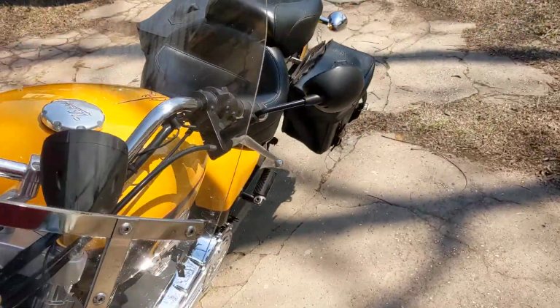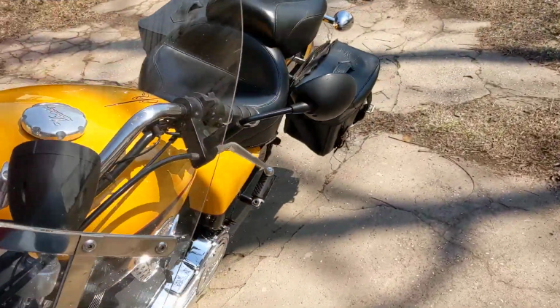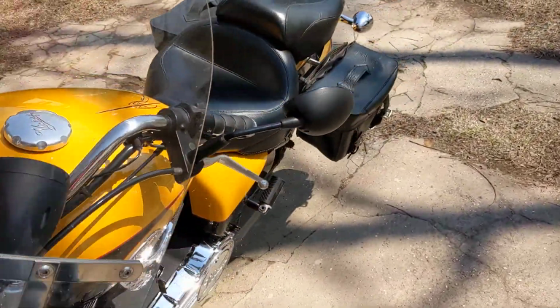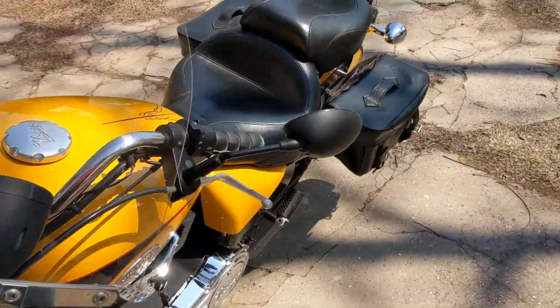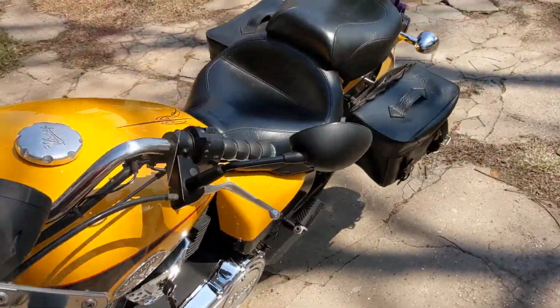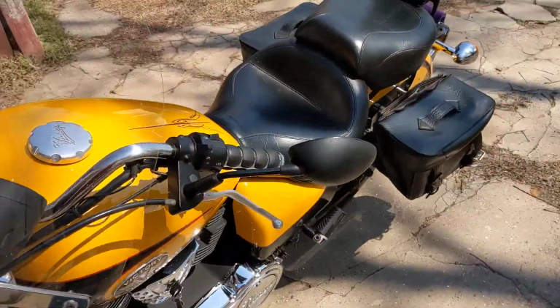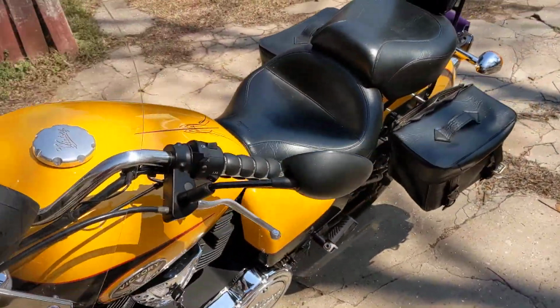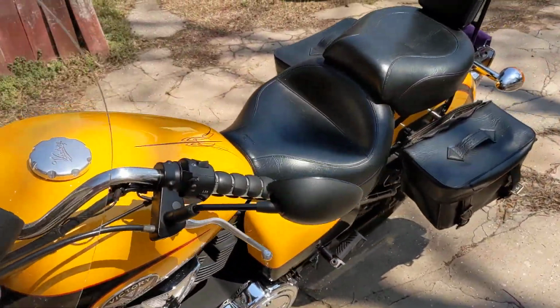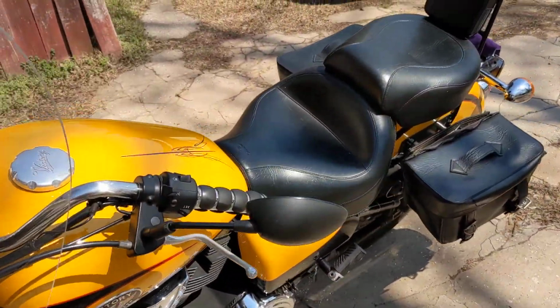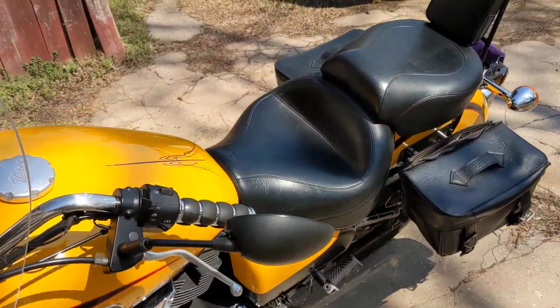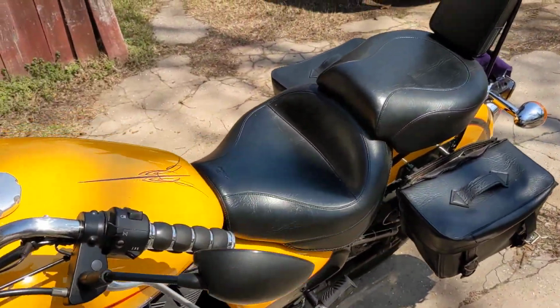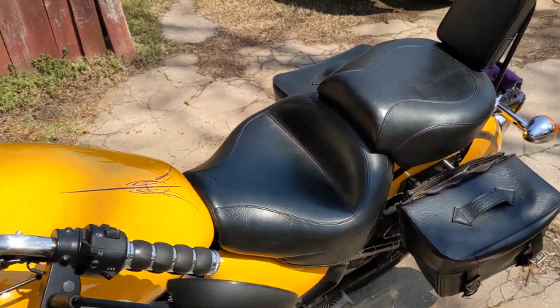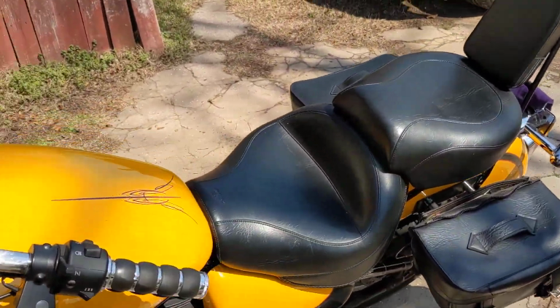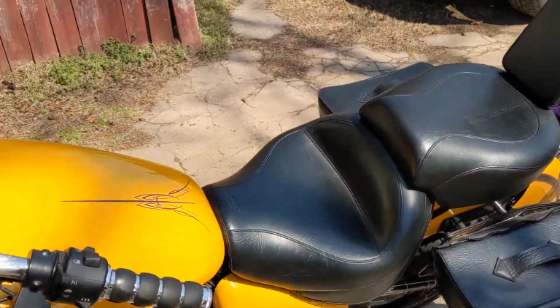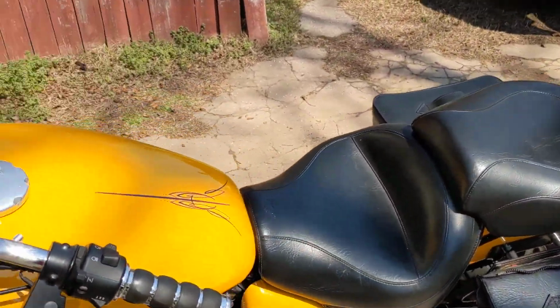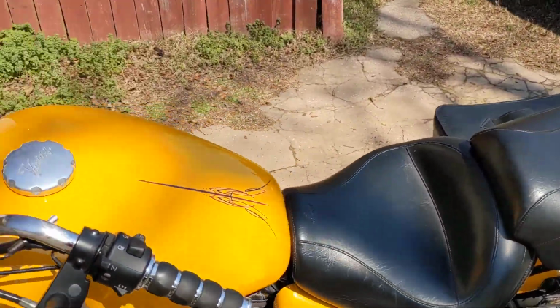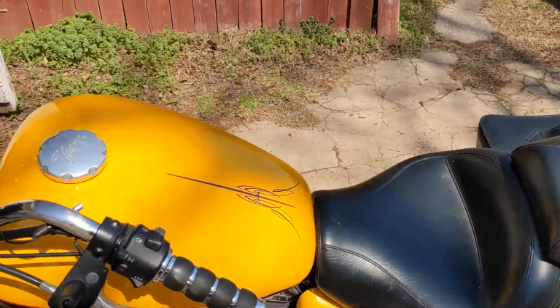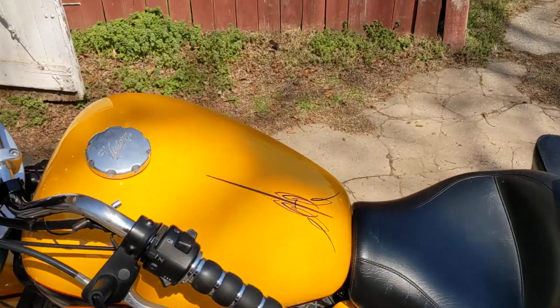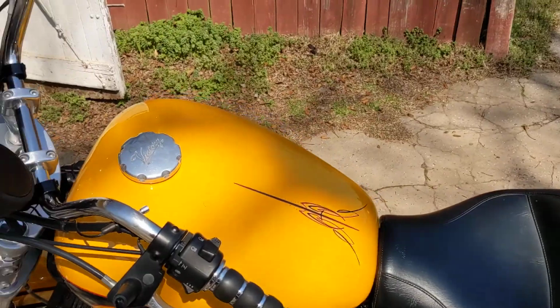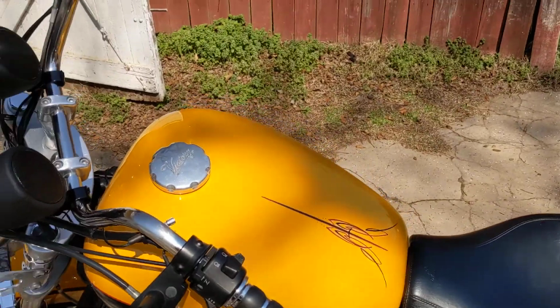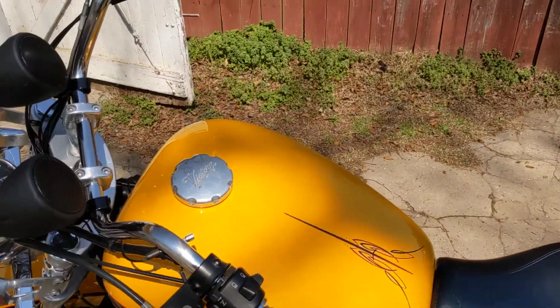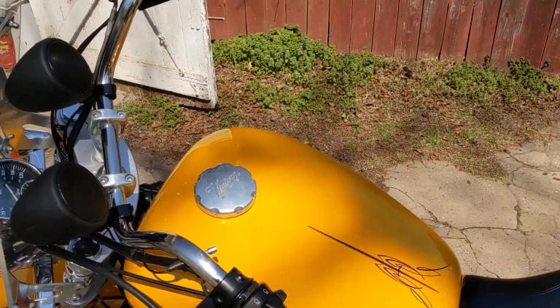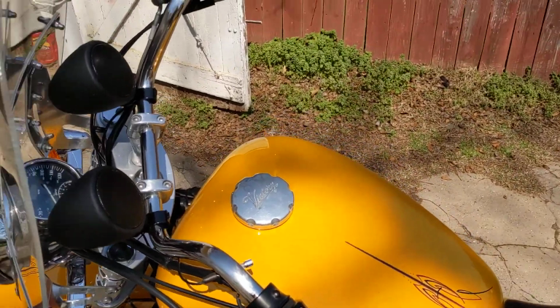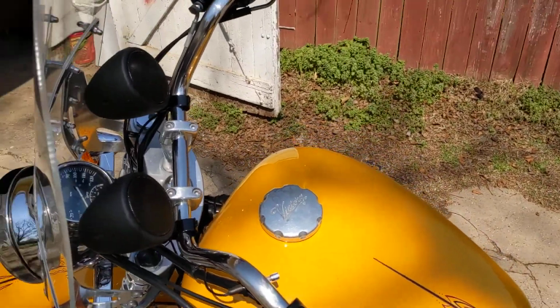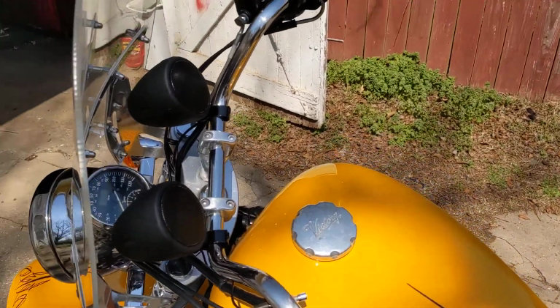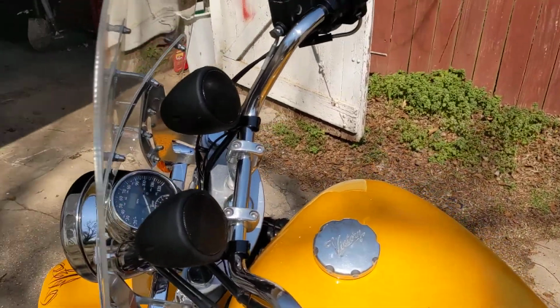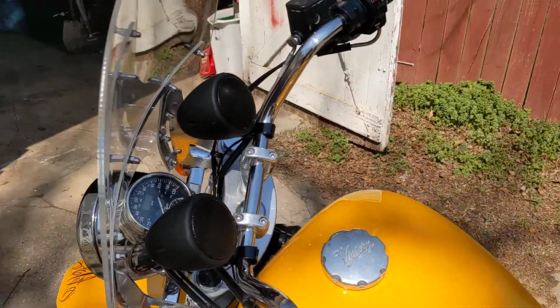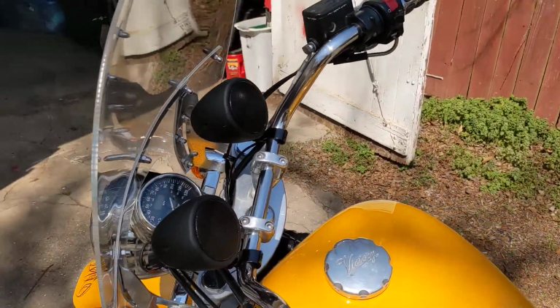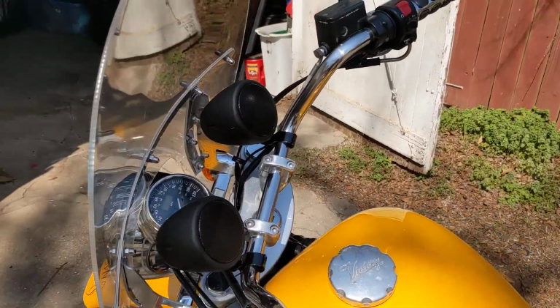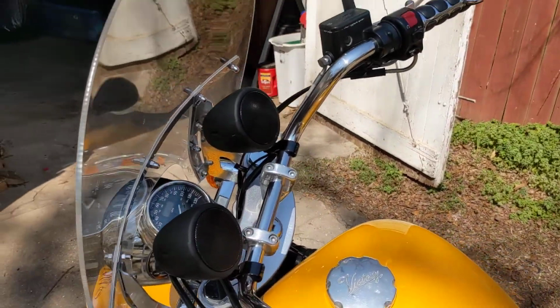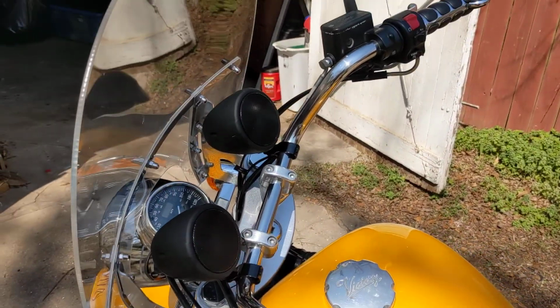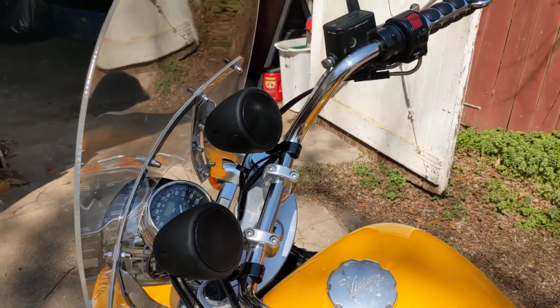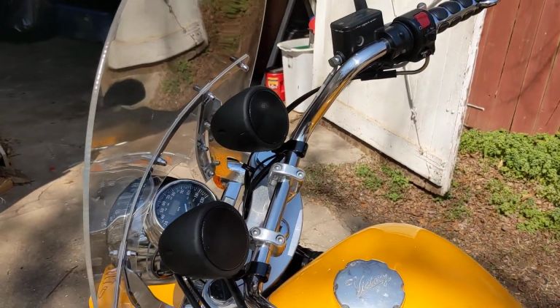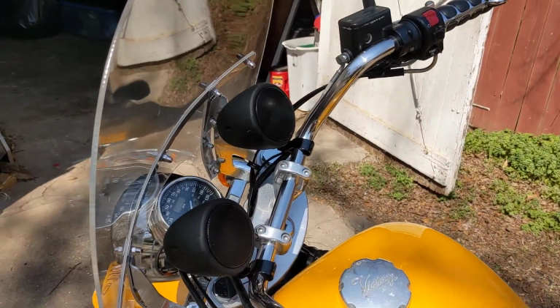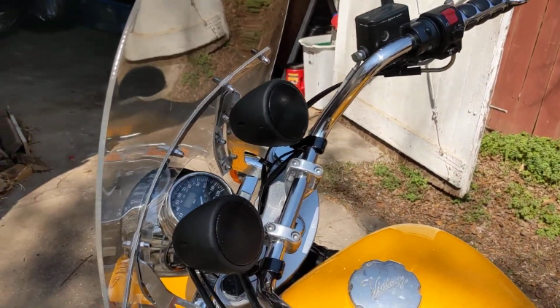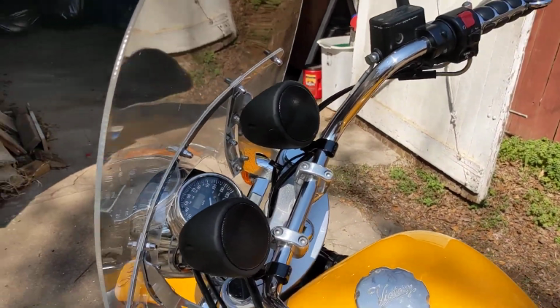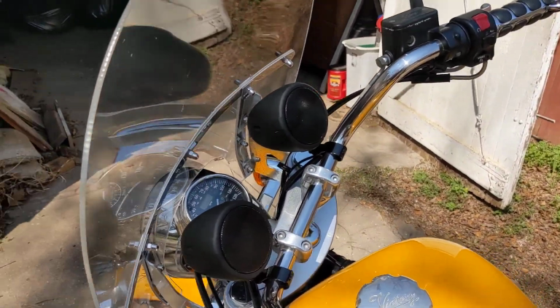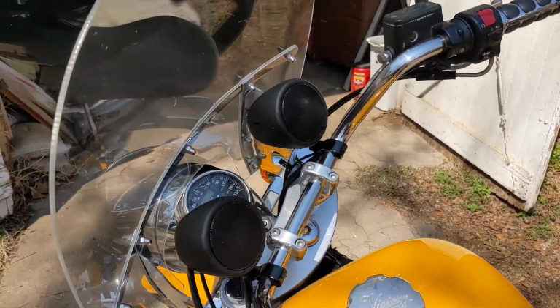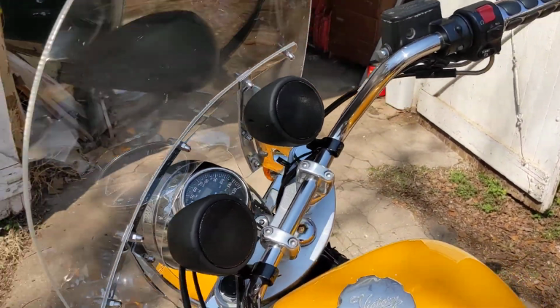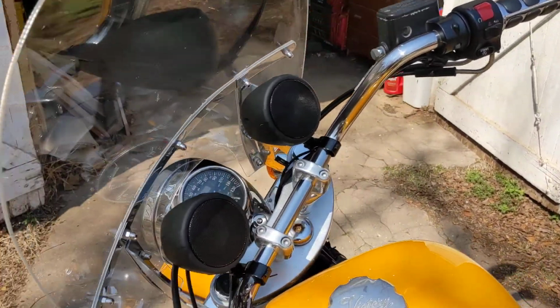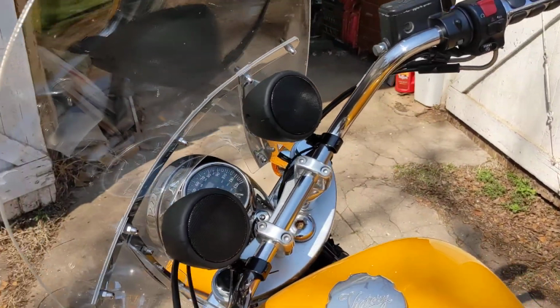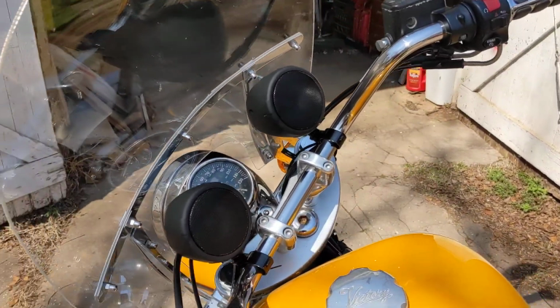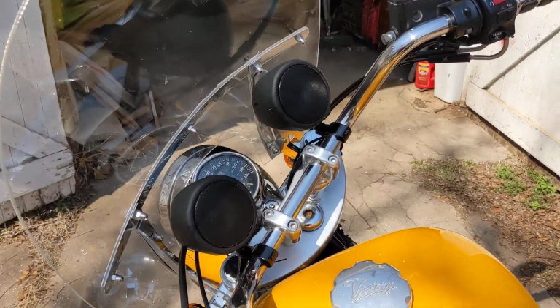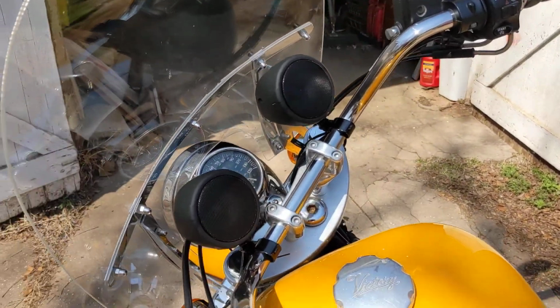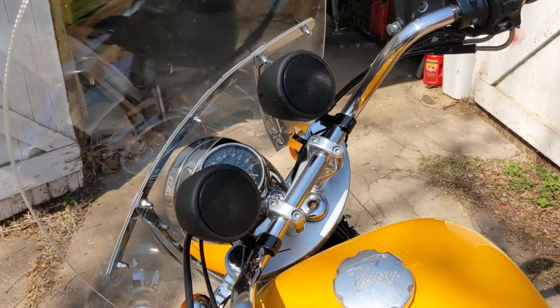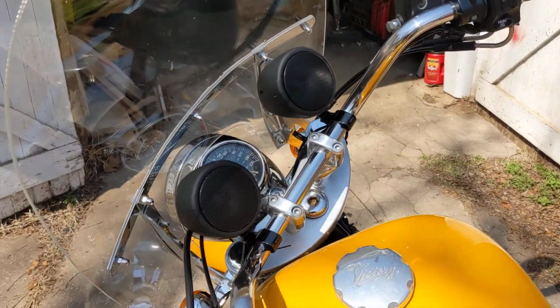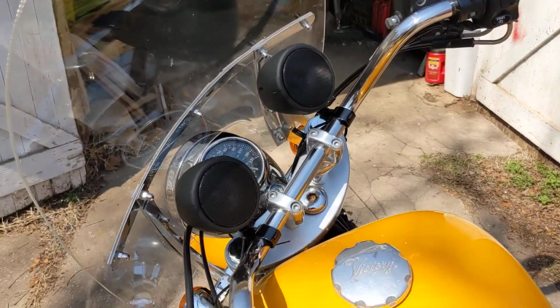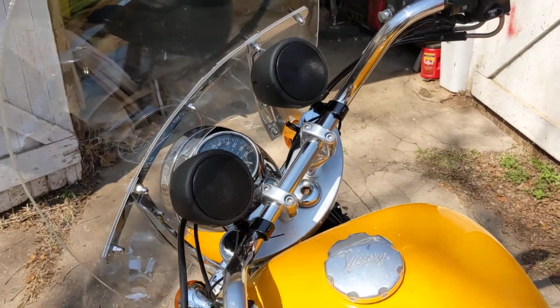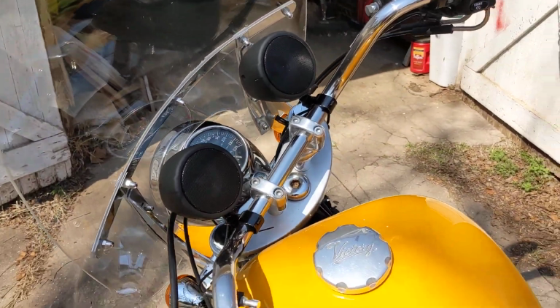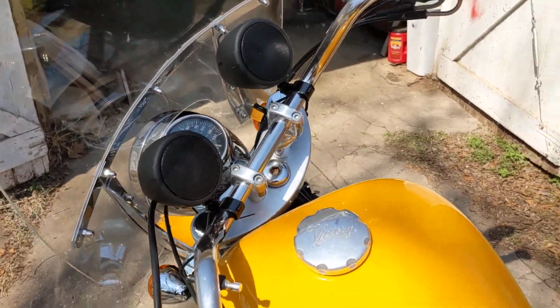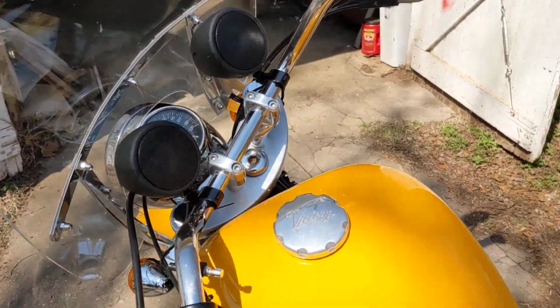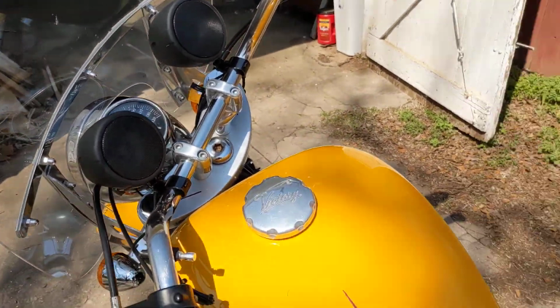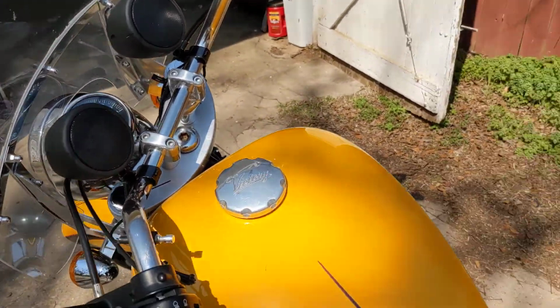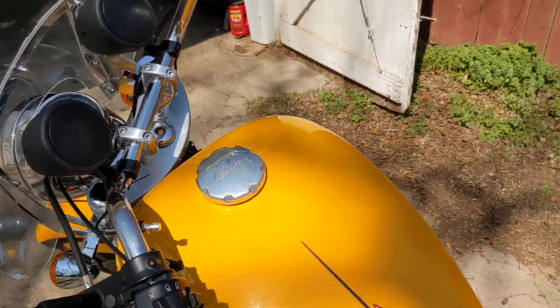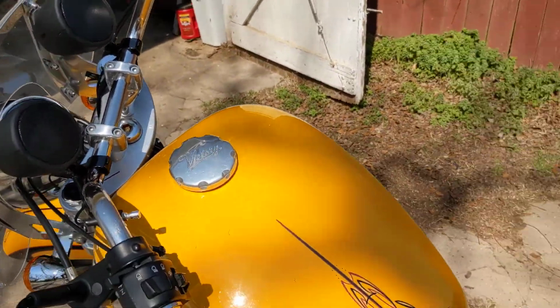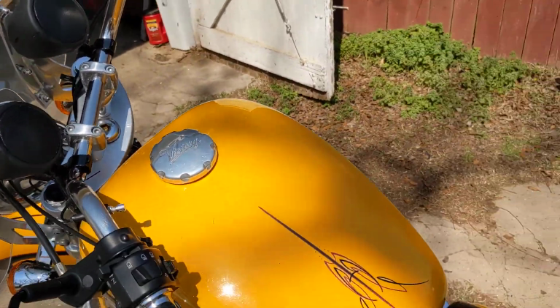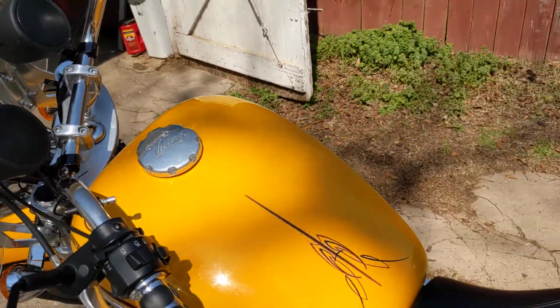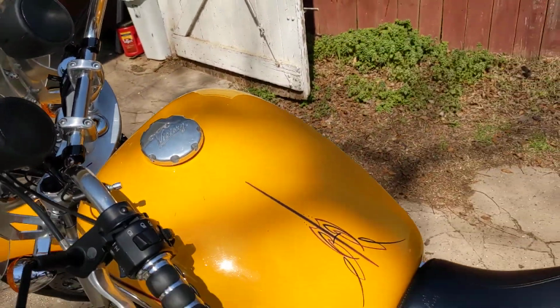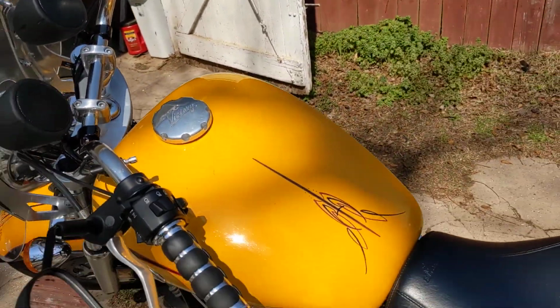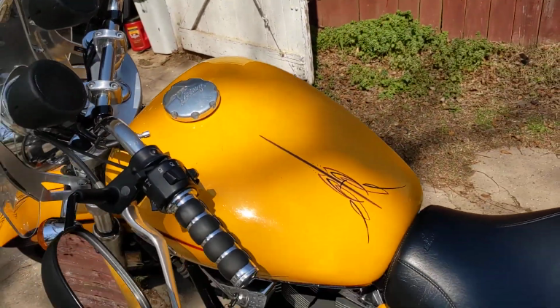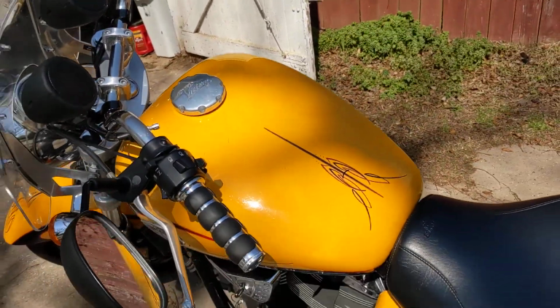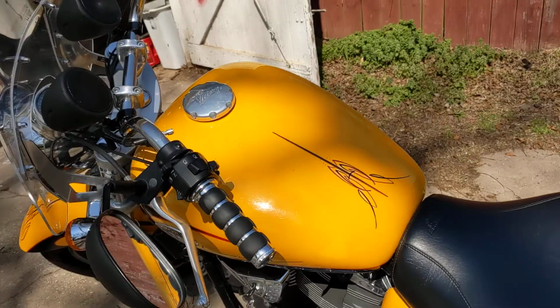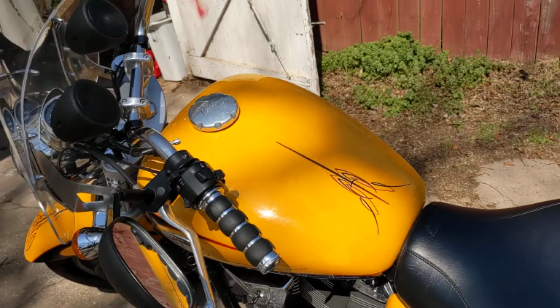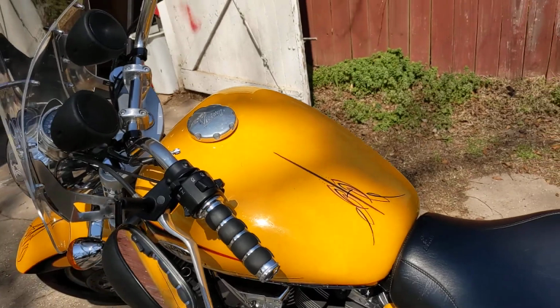I added the sound system. I'm not going to mess with that right now, but I added that. Pretty easy to put together.